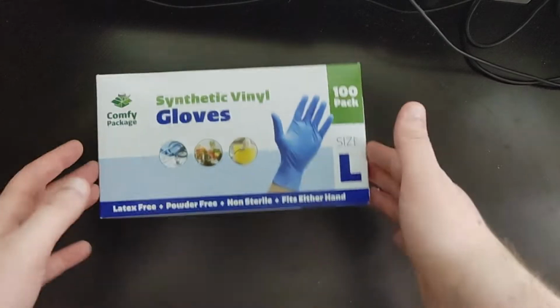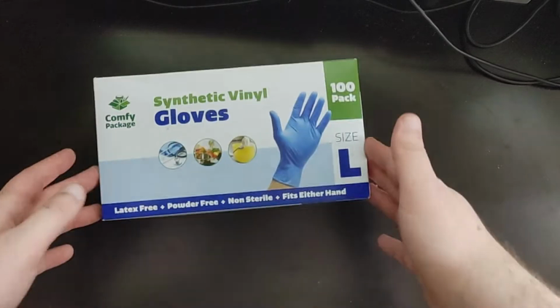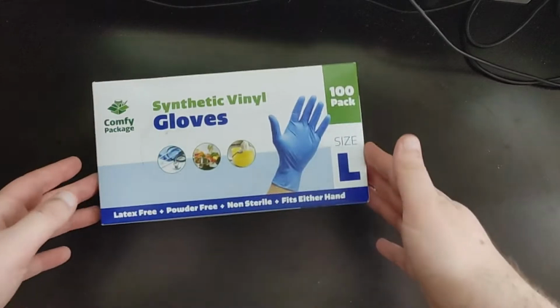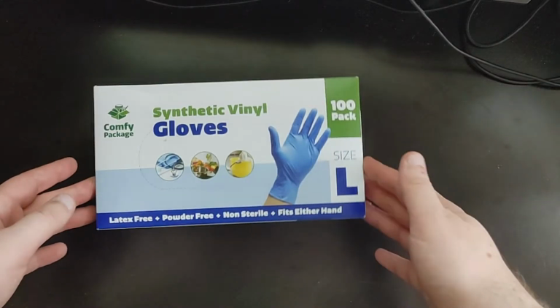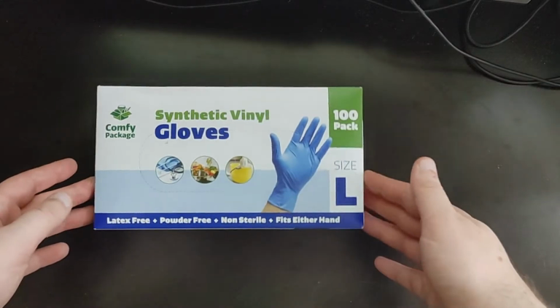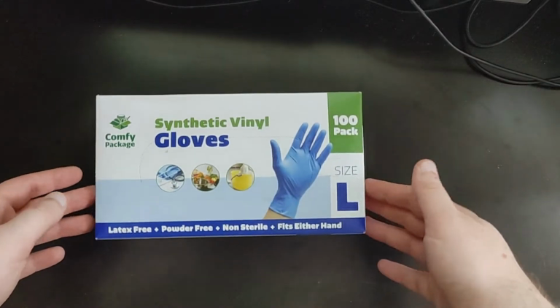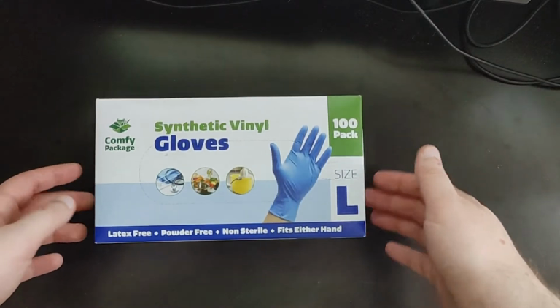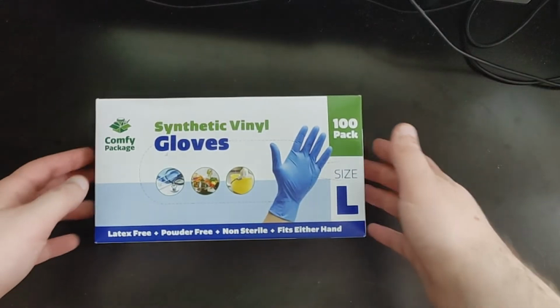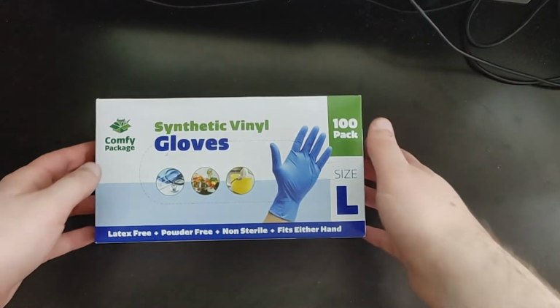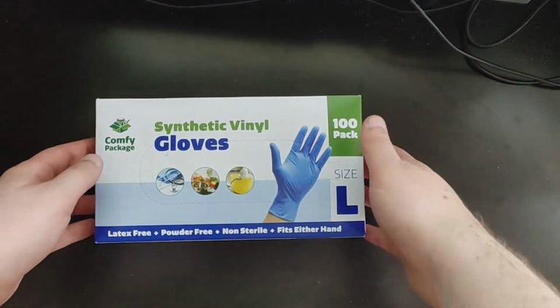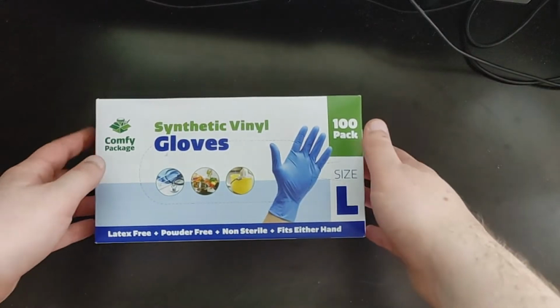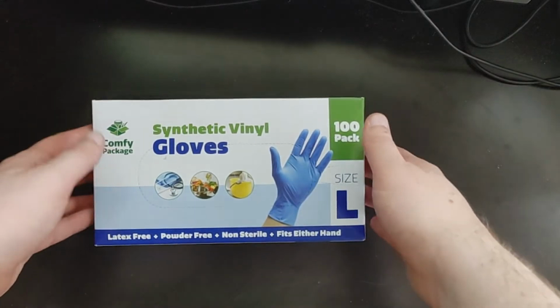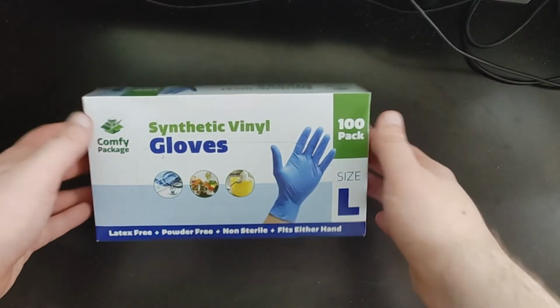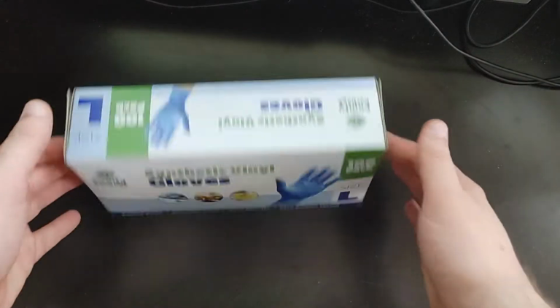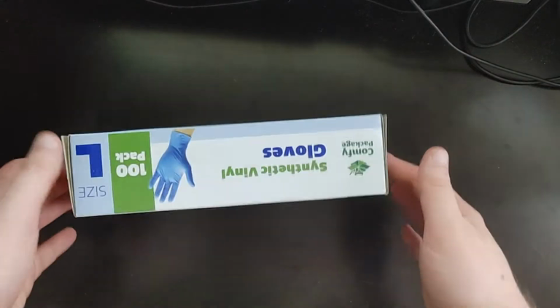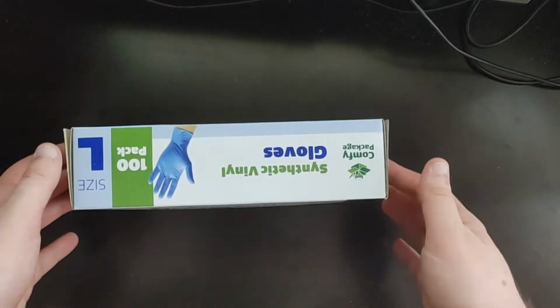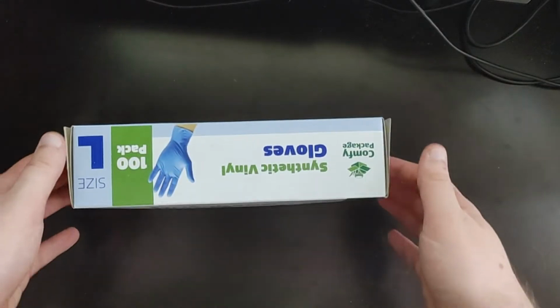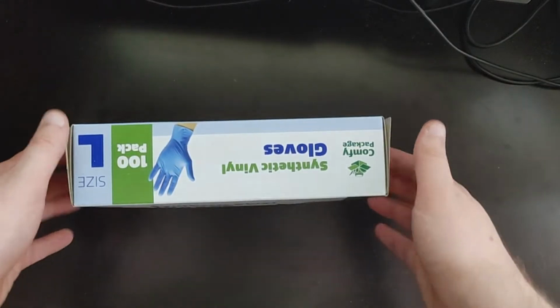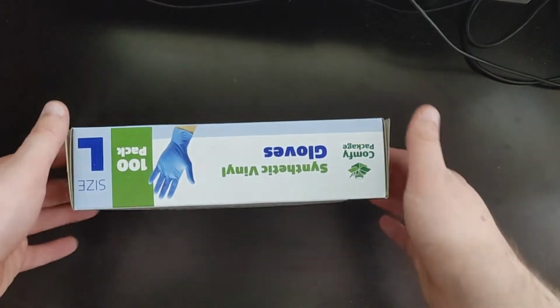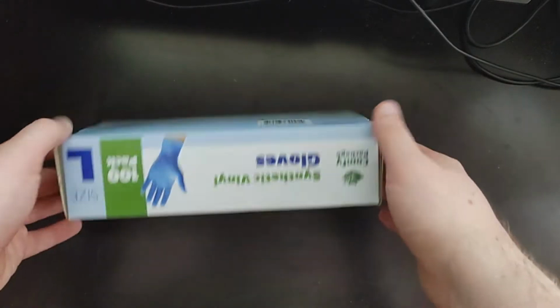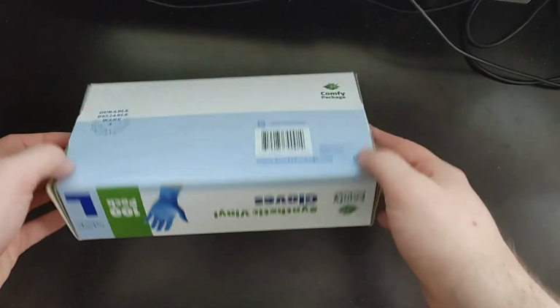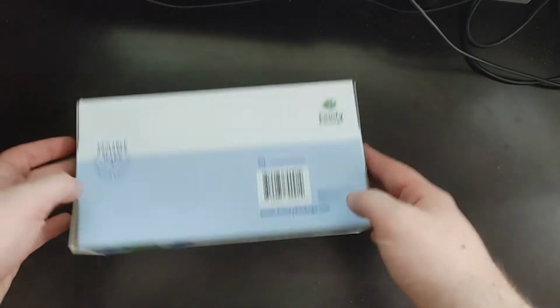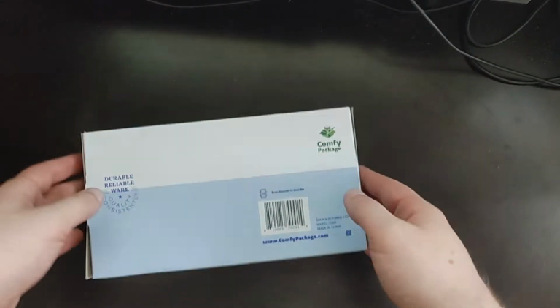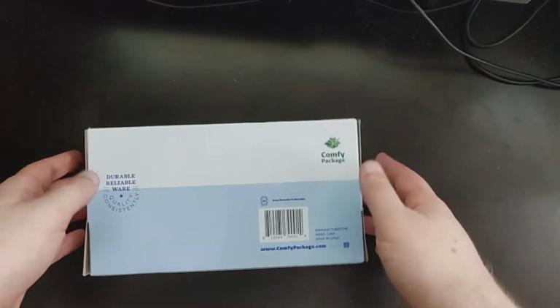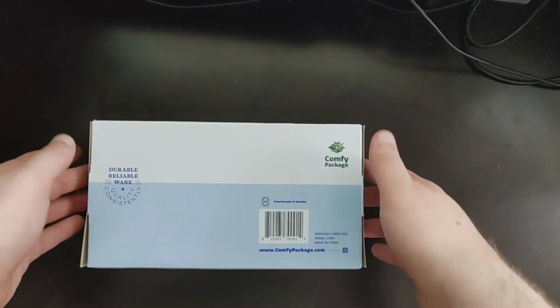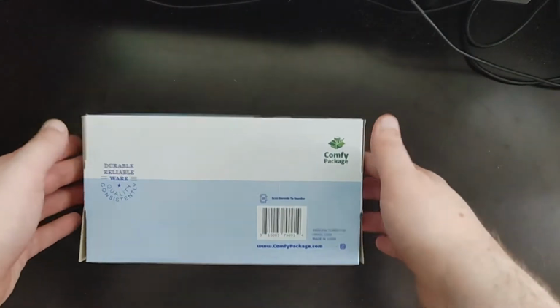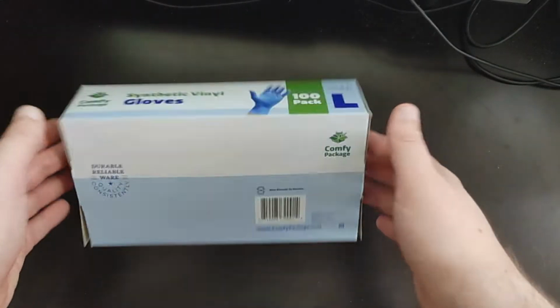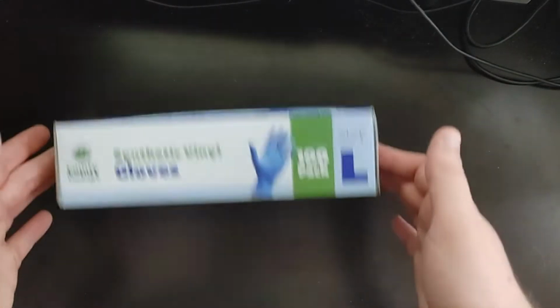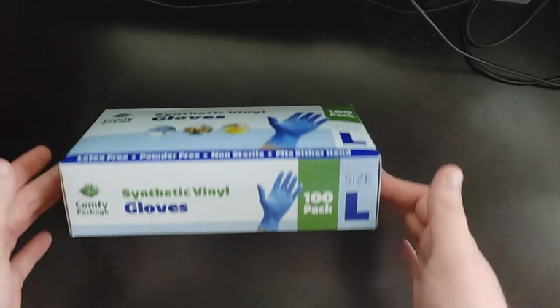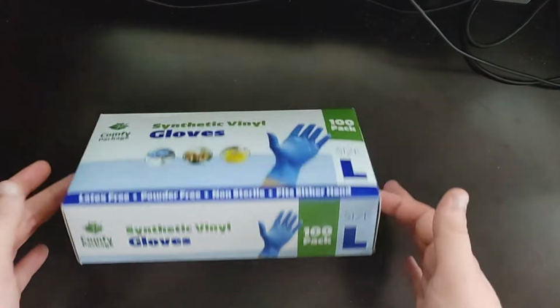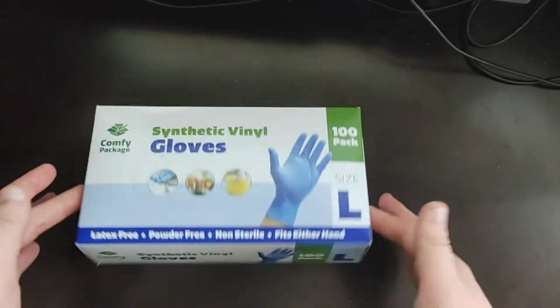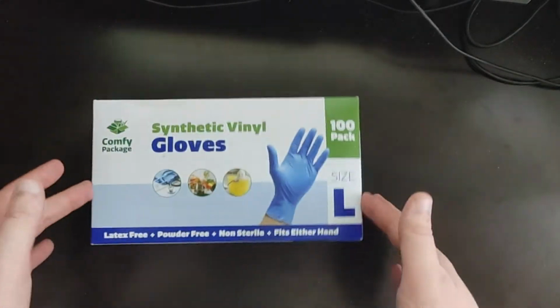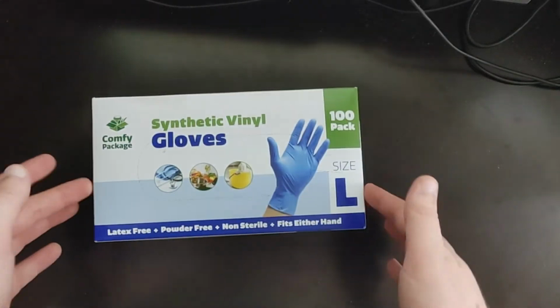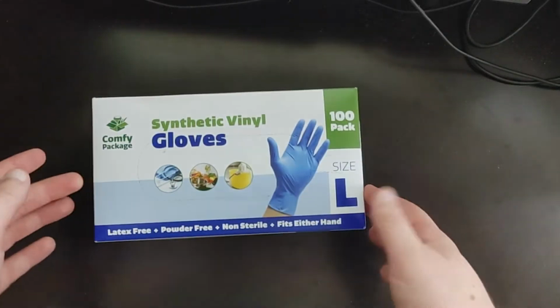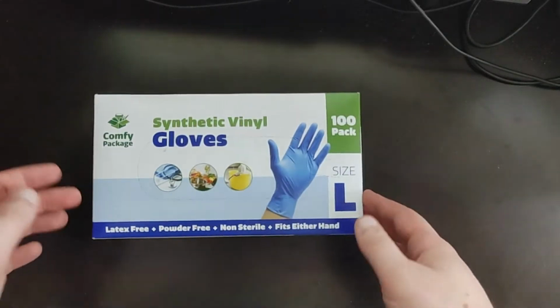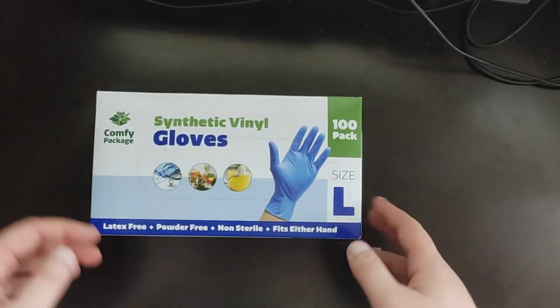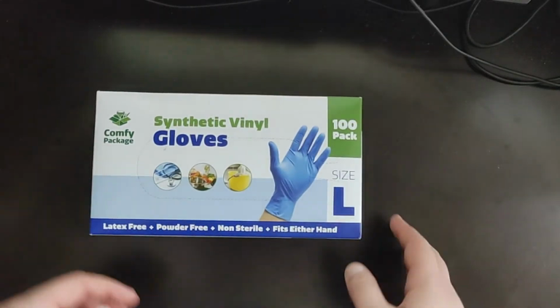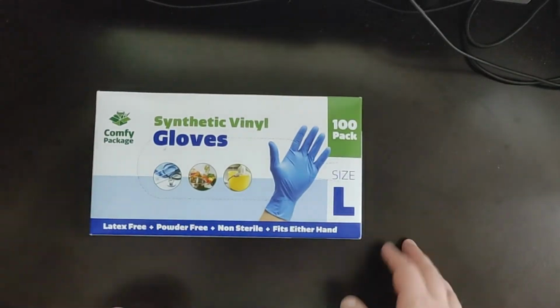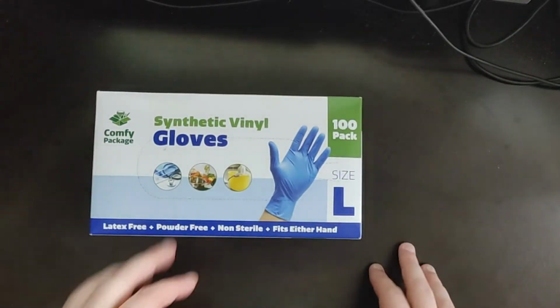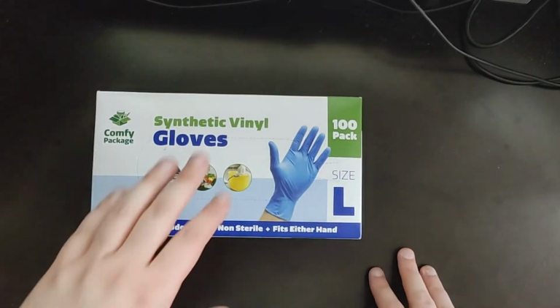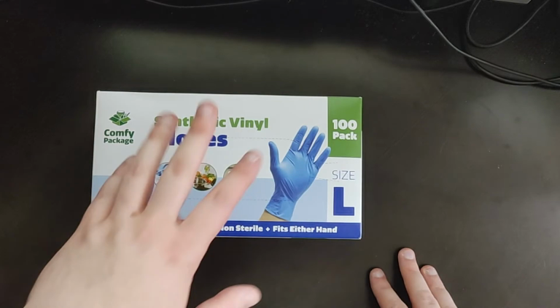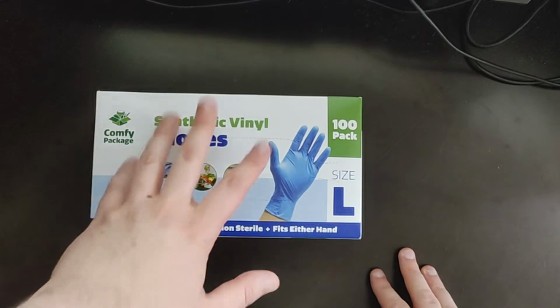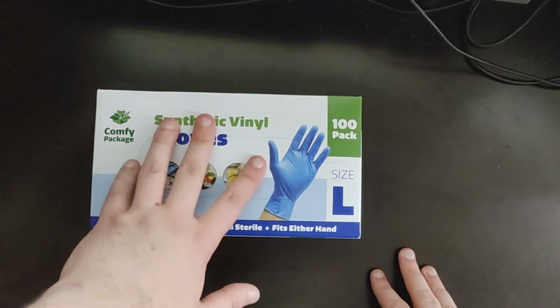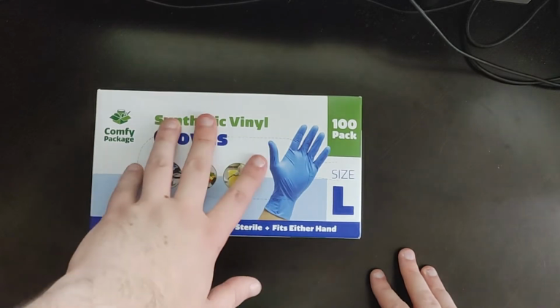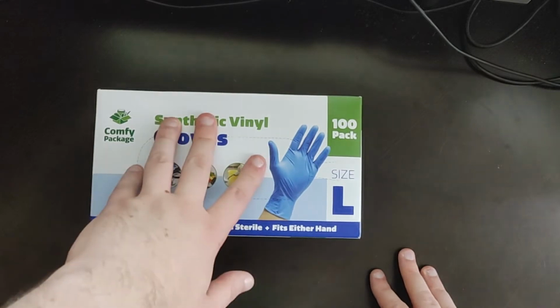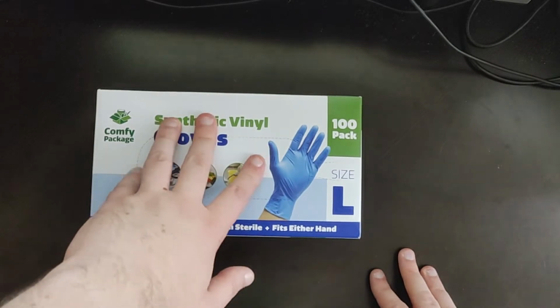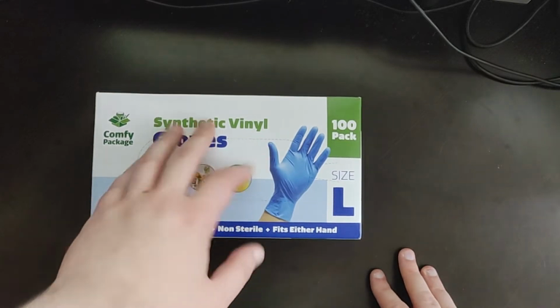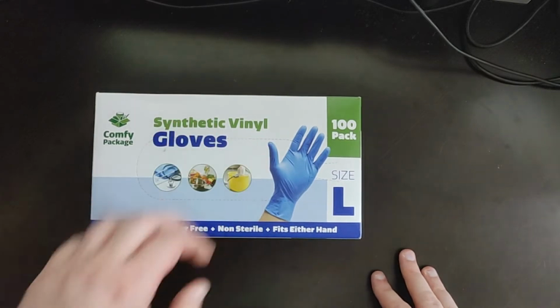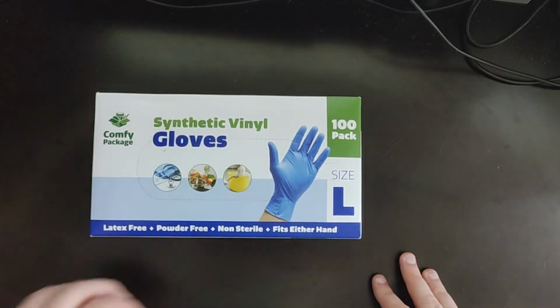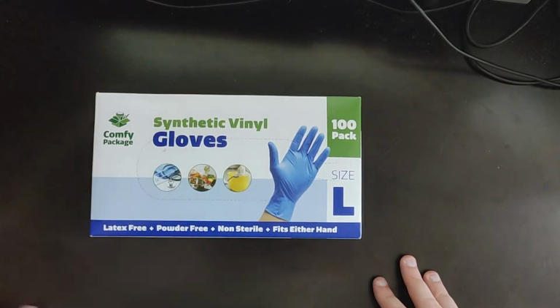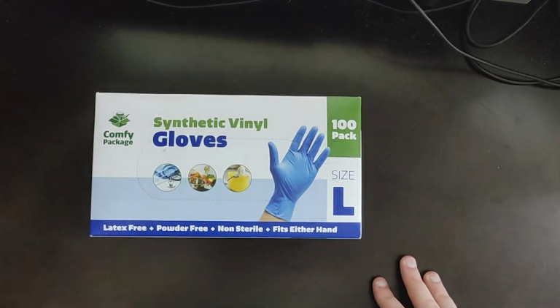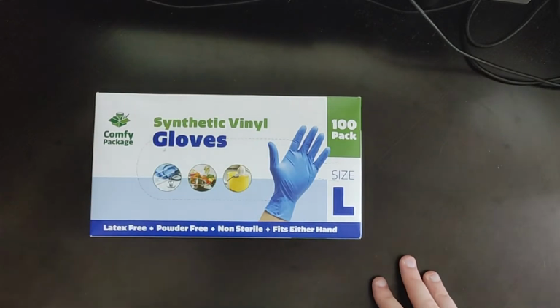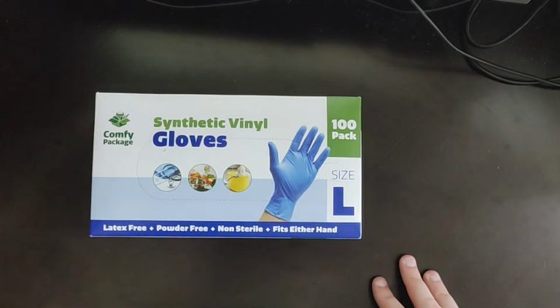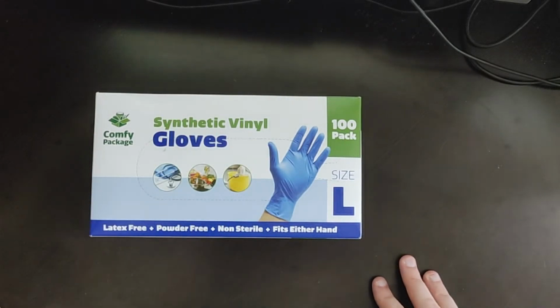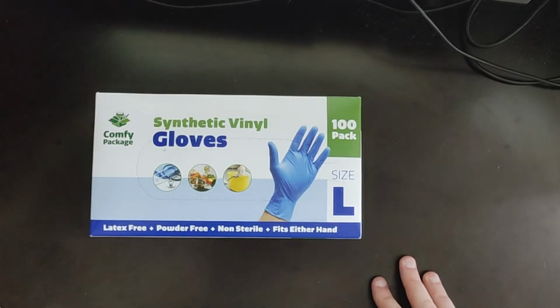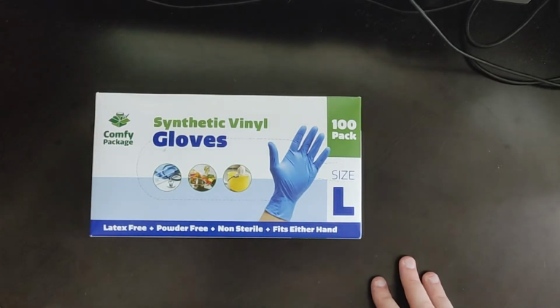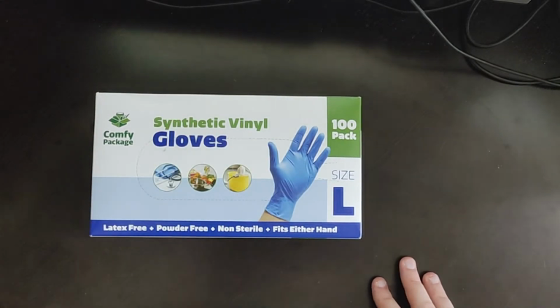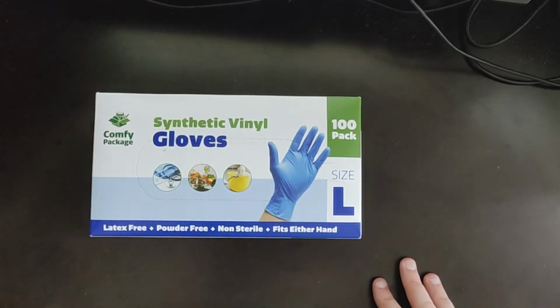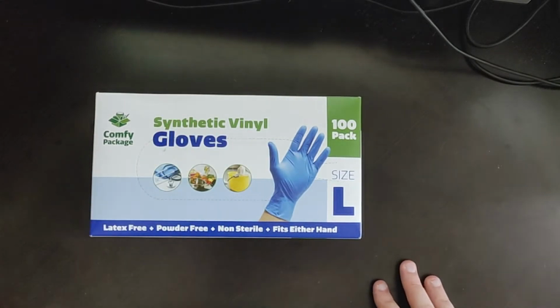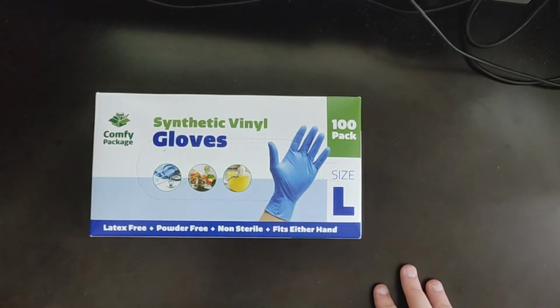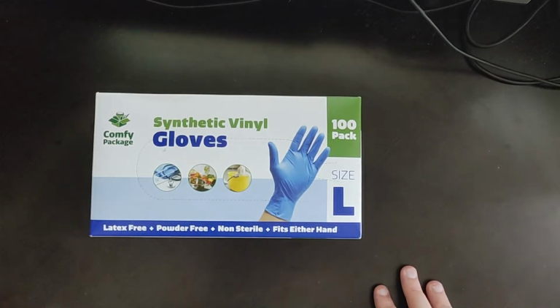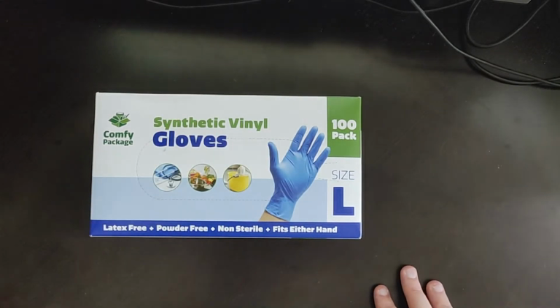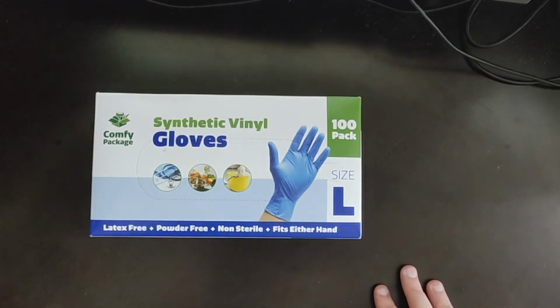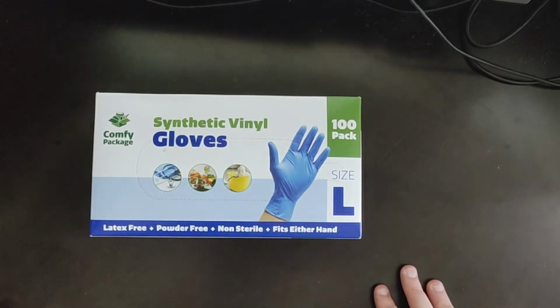Hello YouTube, this is not only an unboxing but showing what you get when you order the synthetic vinyl gloves off Amazon.